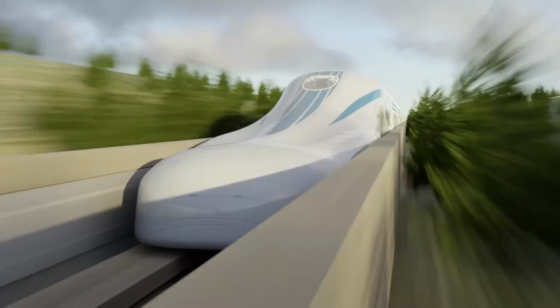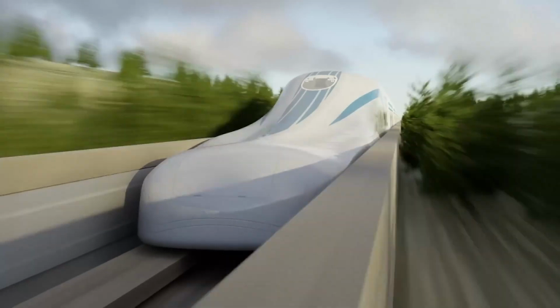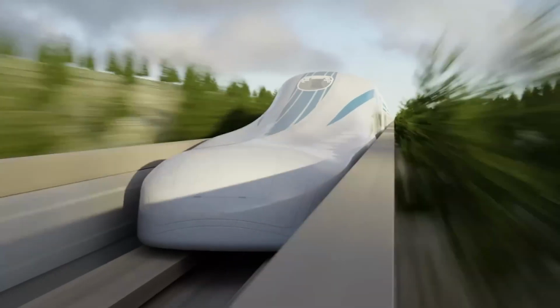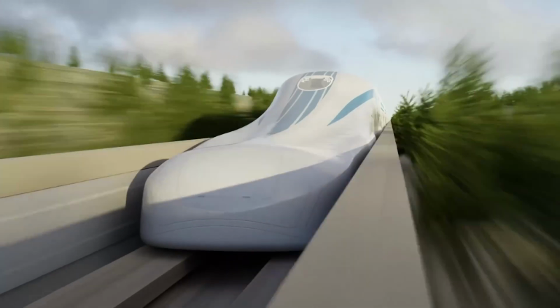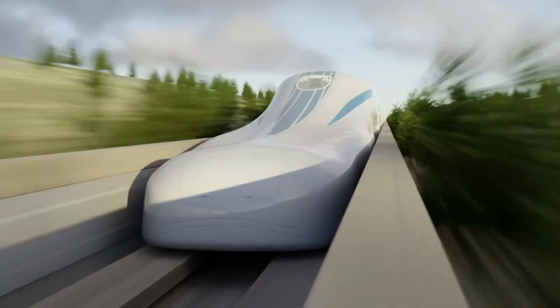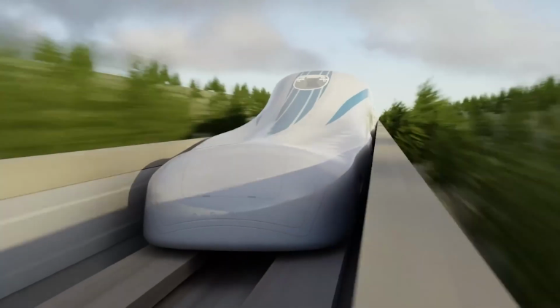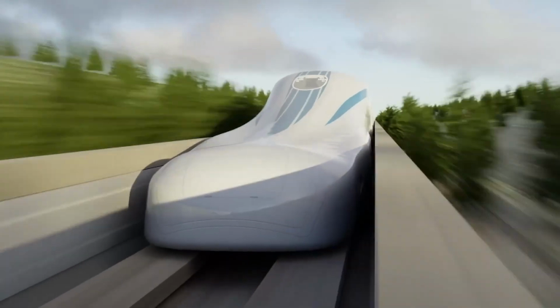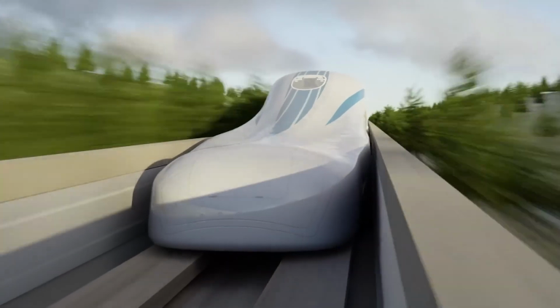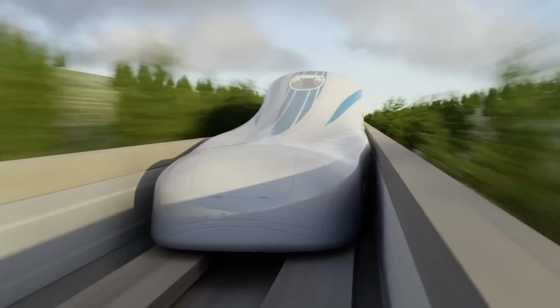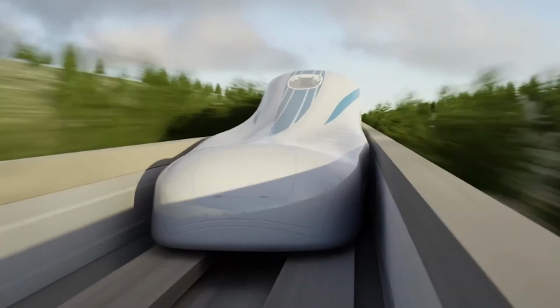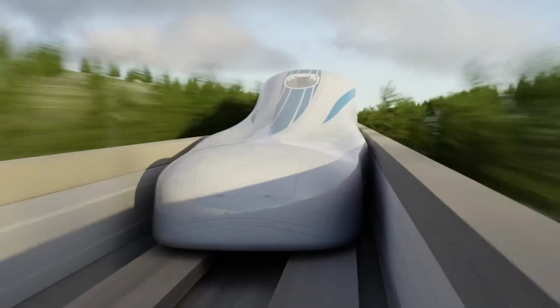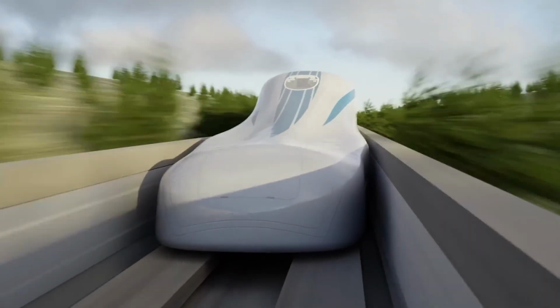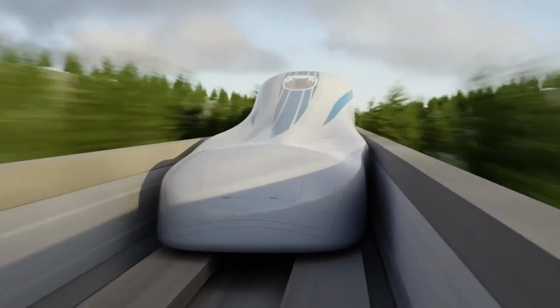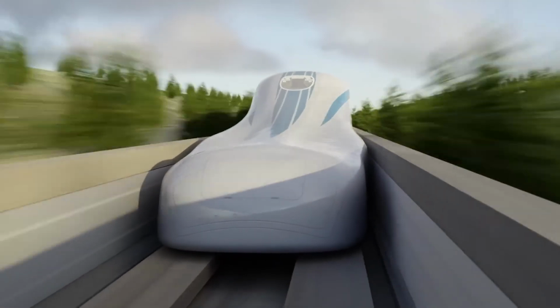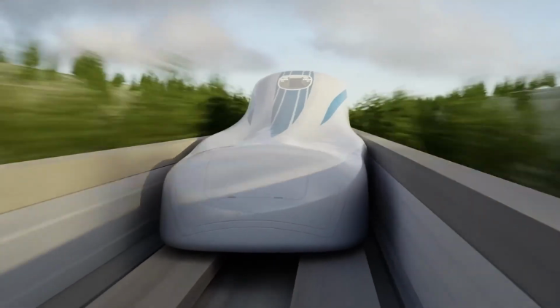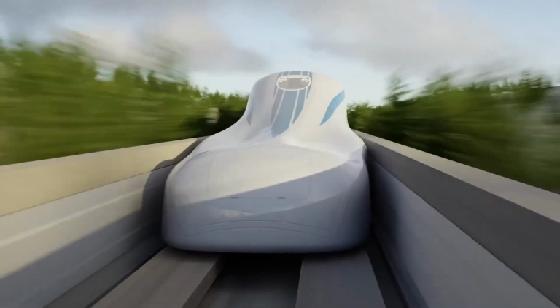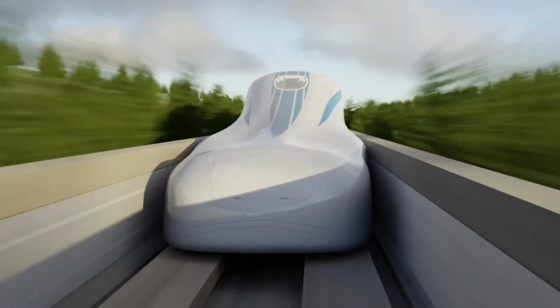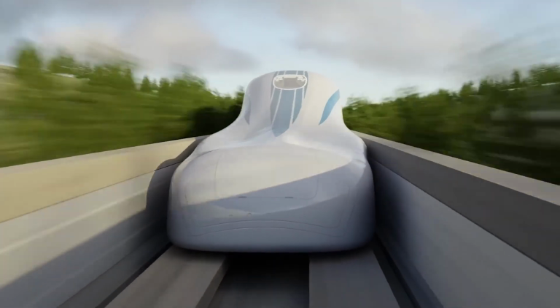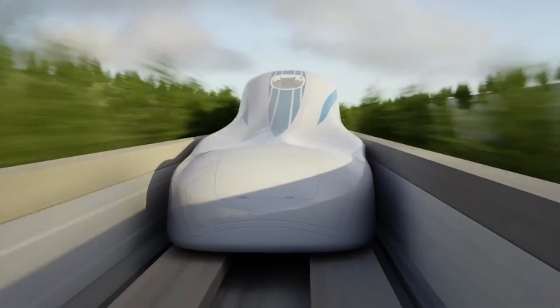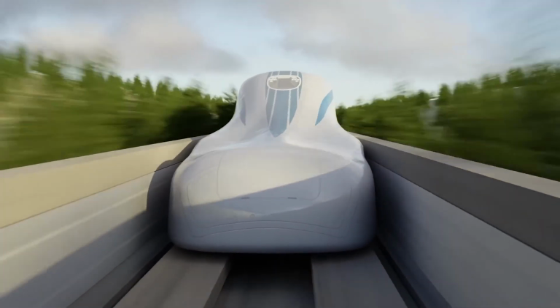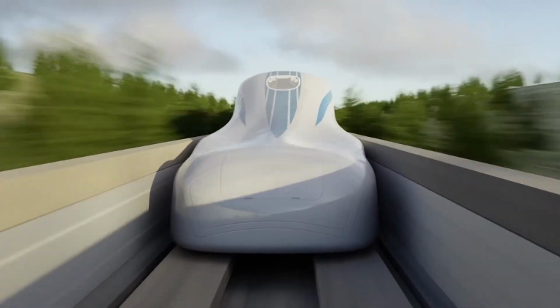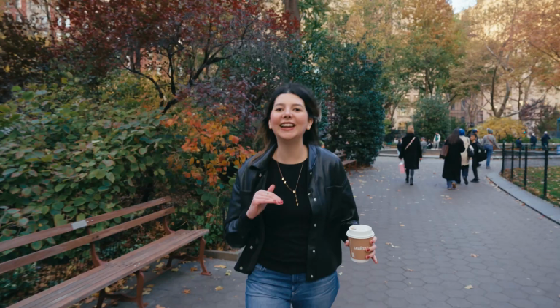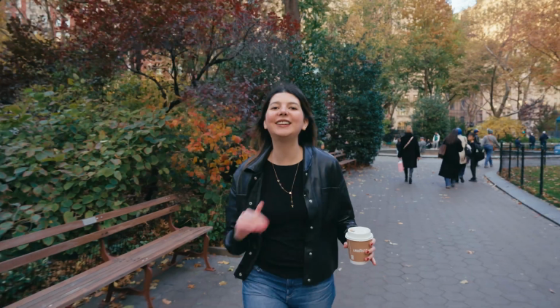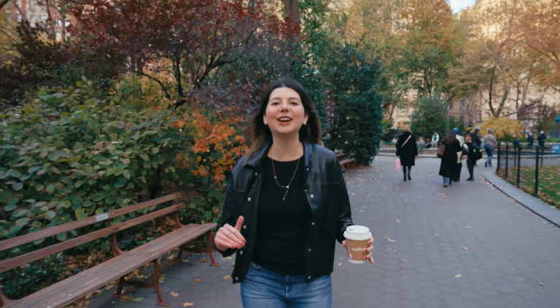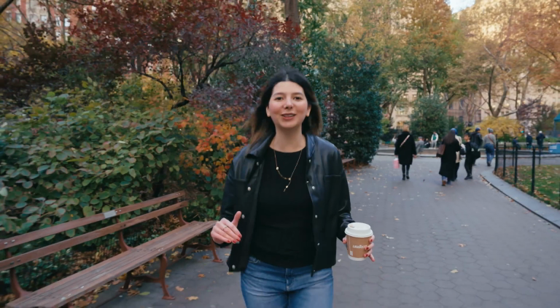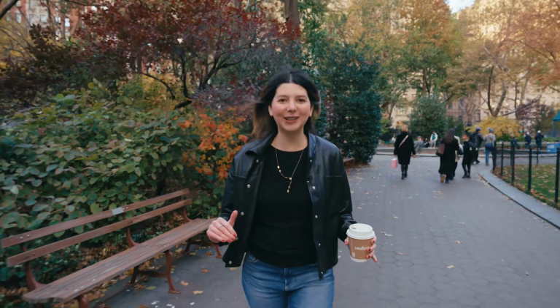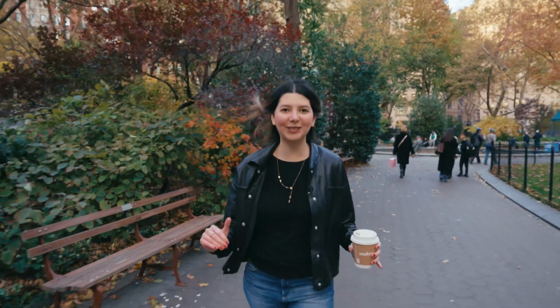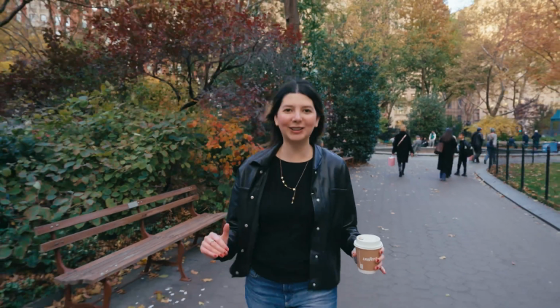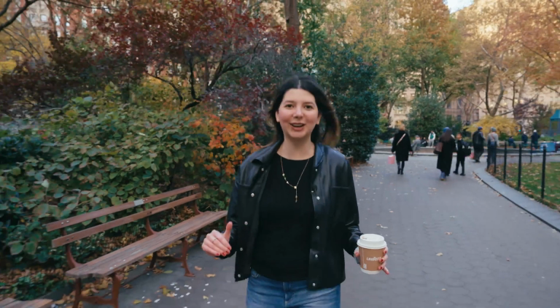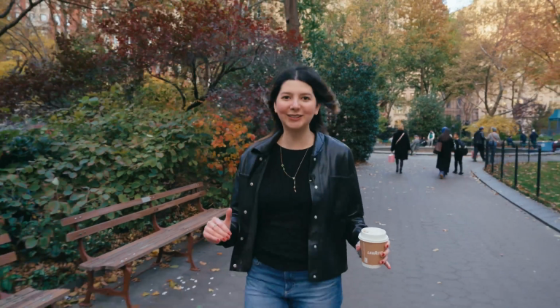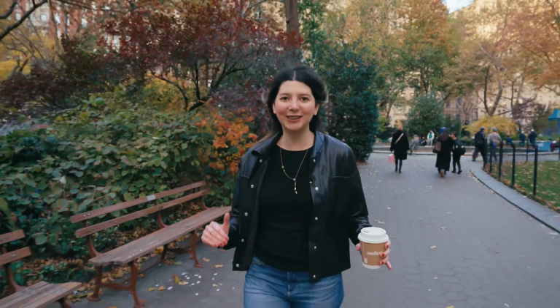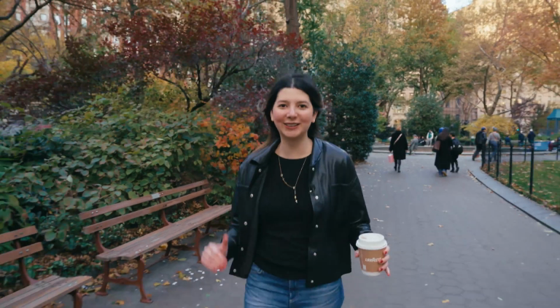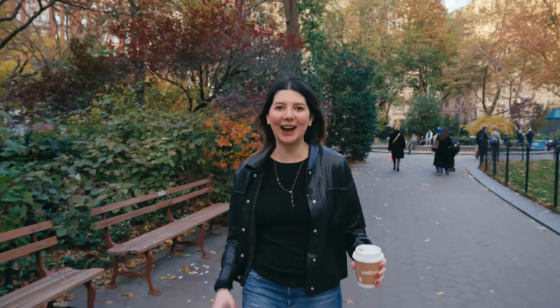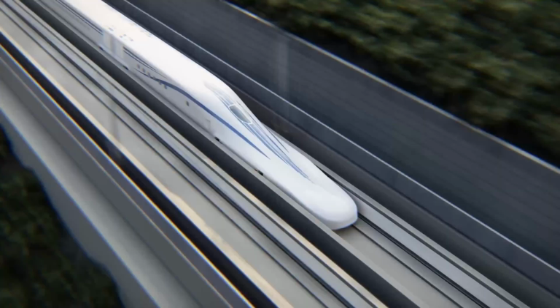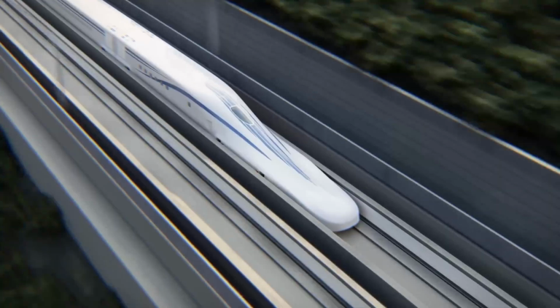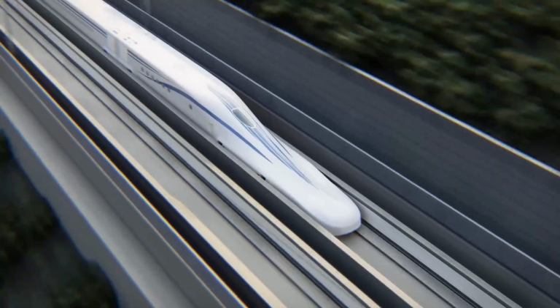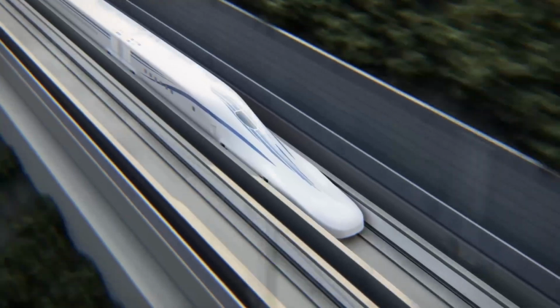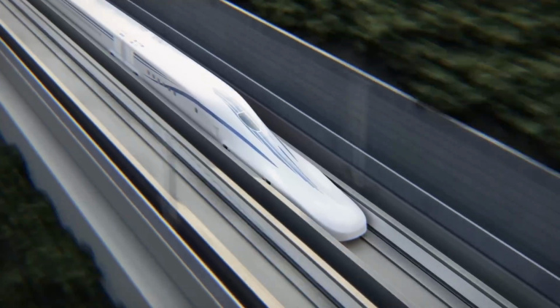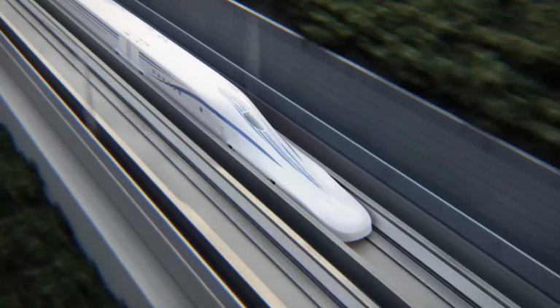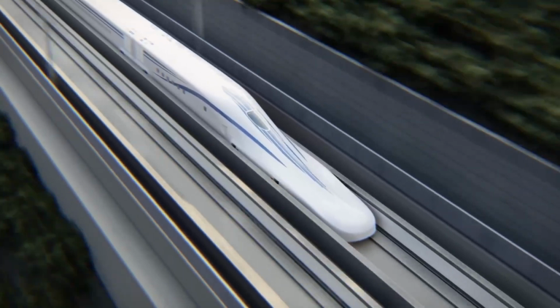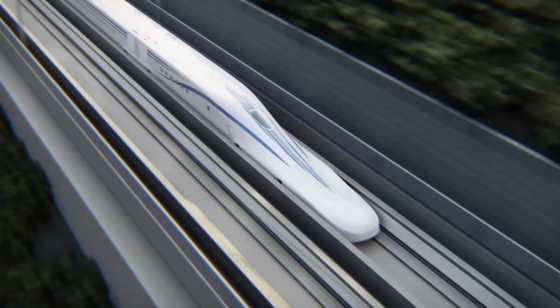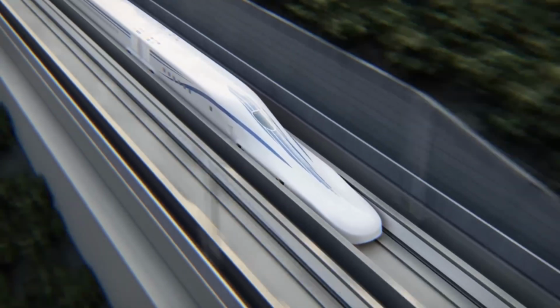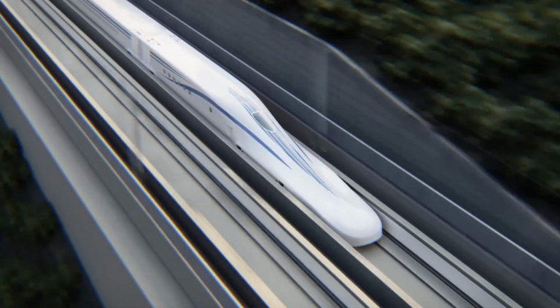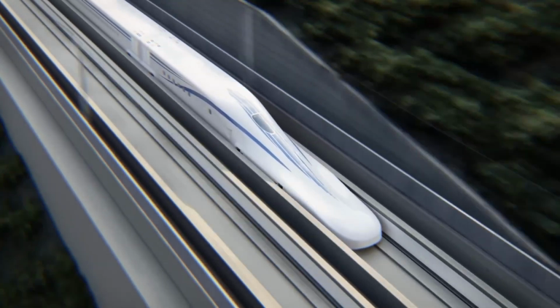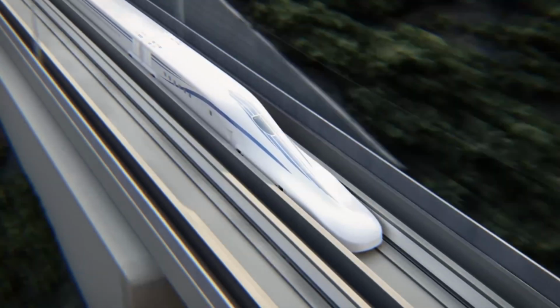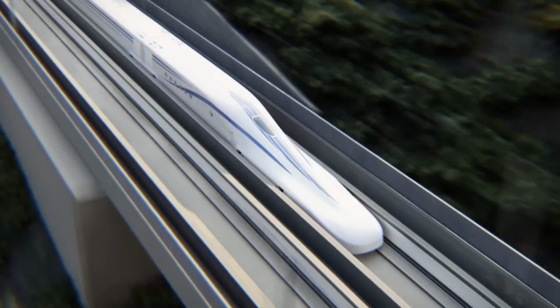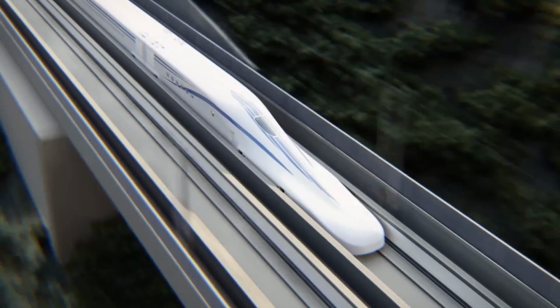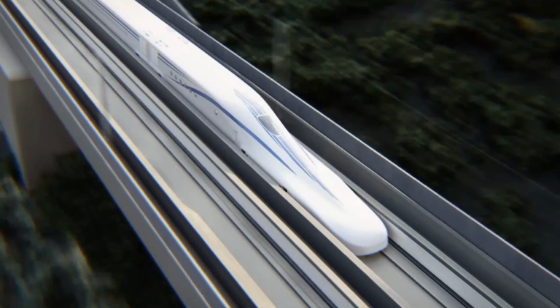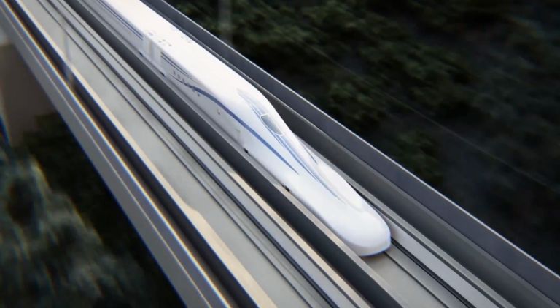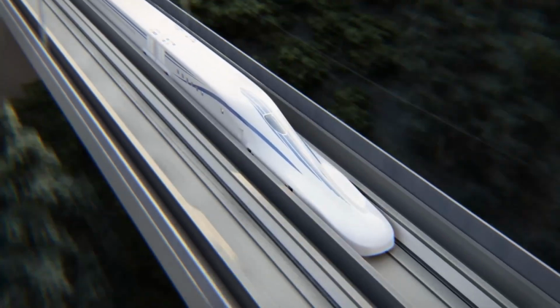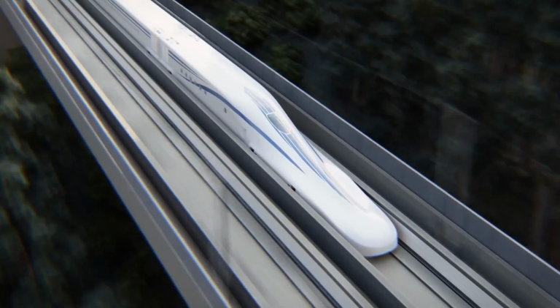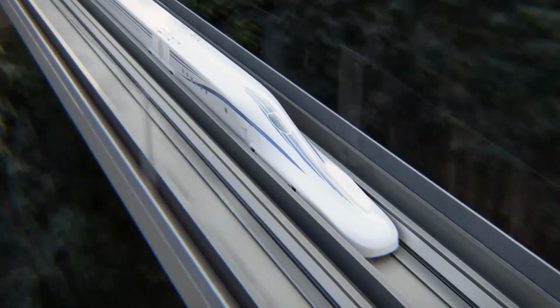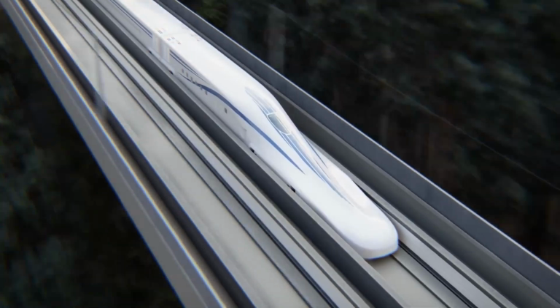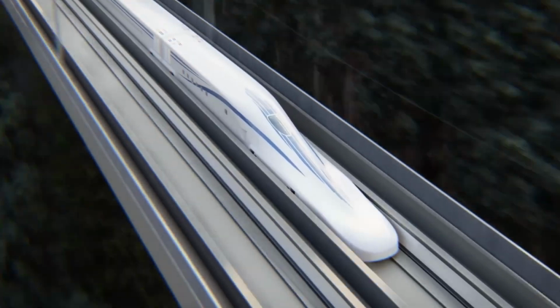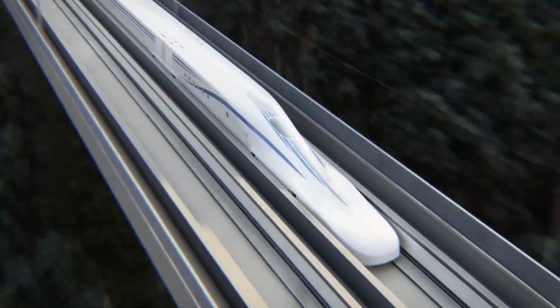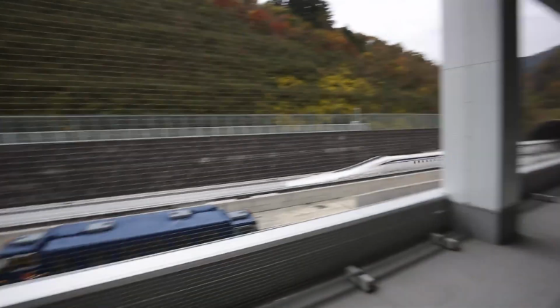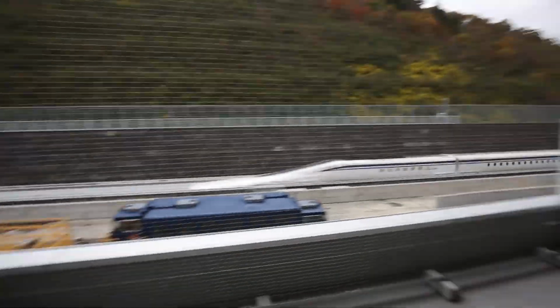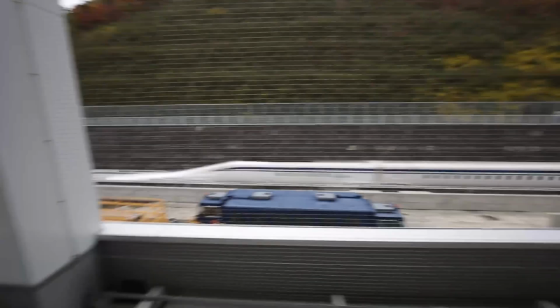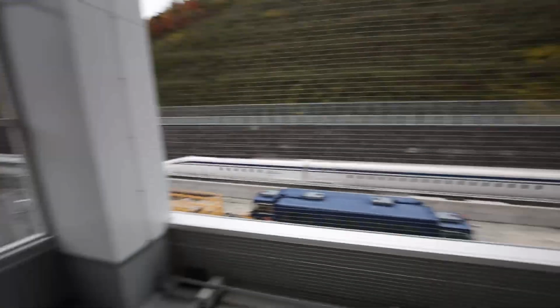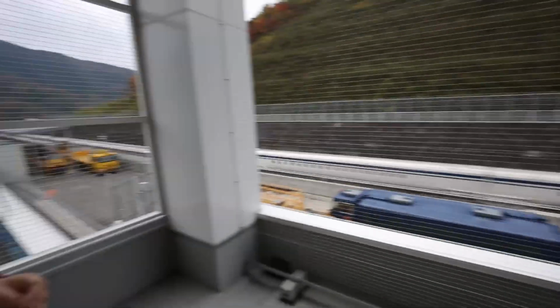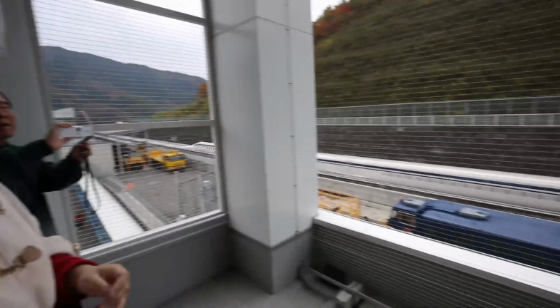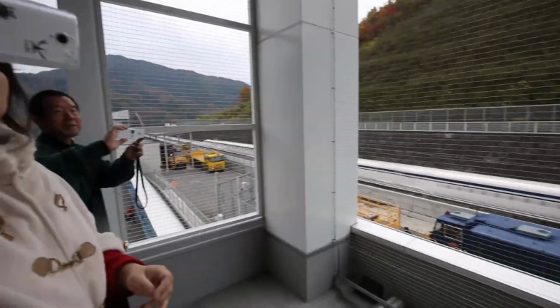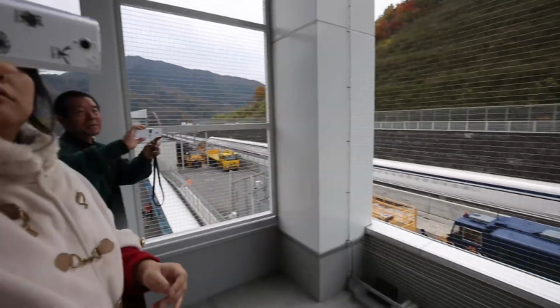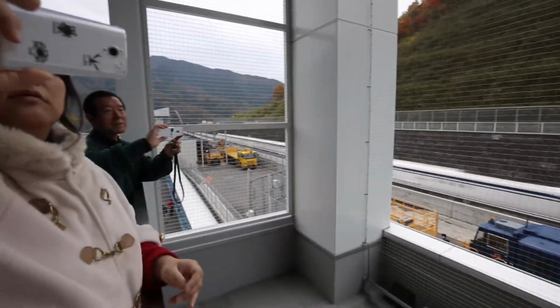This is the world's fastest train and it doesn't even touch the ground. It levitates. And if I told you how it works, you wouldn't believe me.